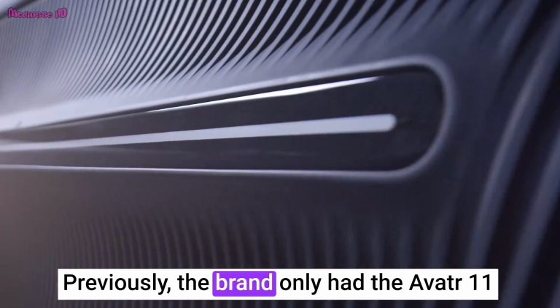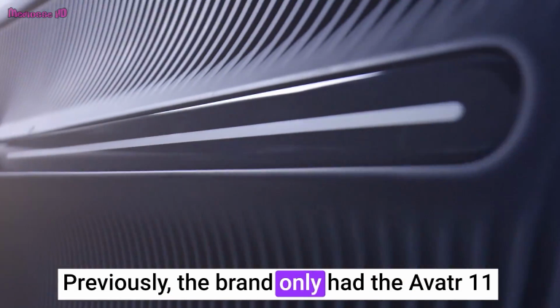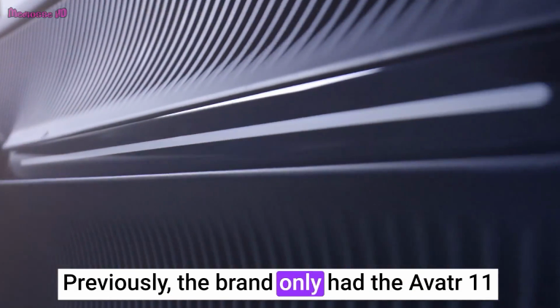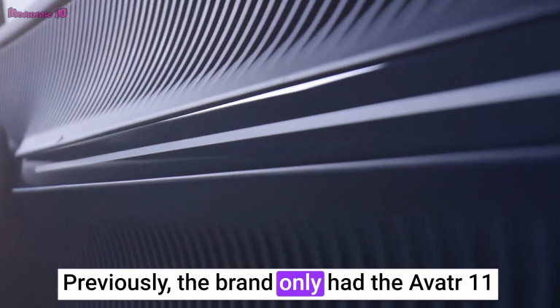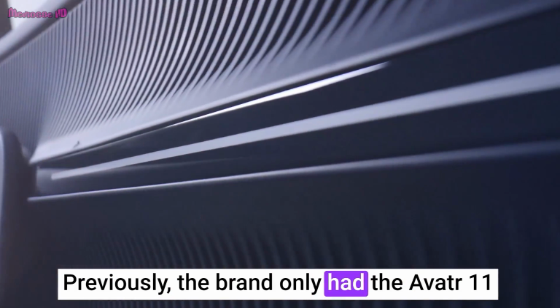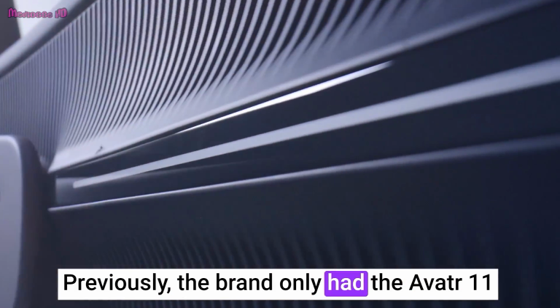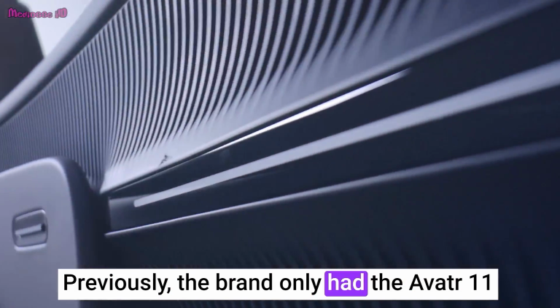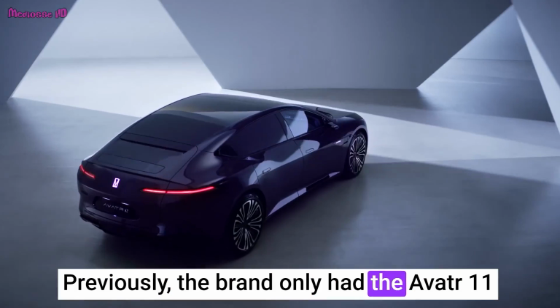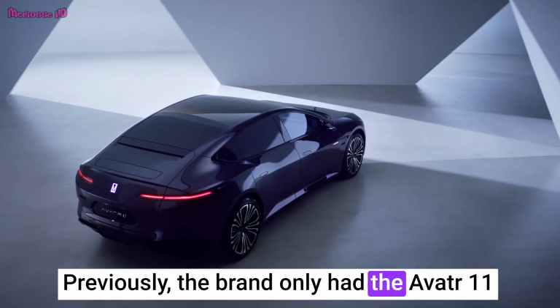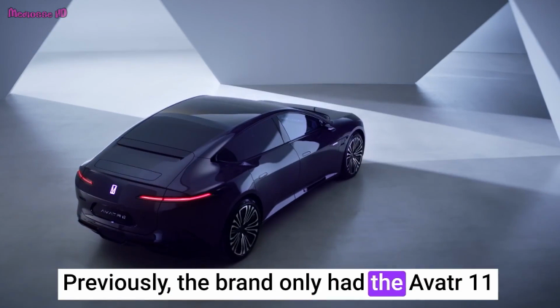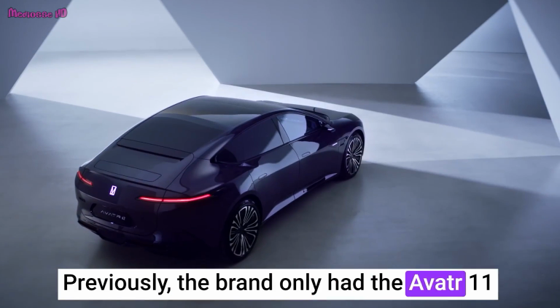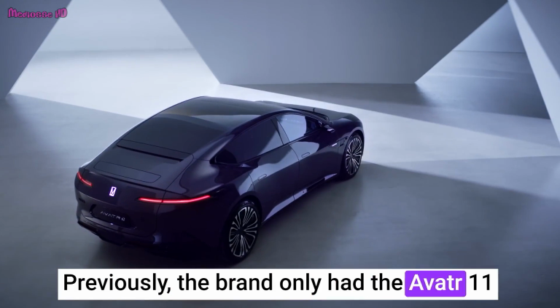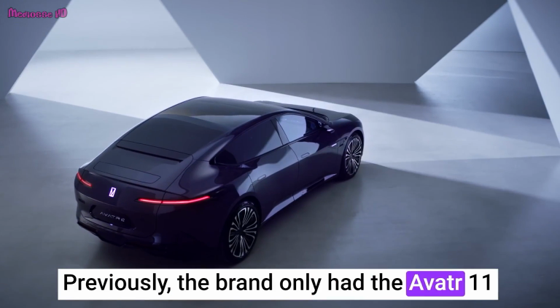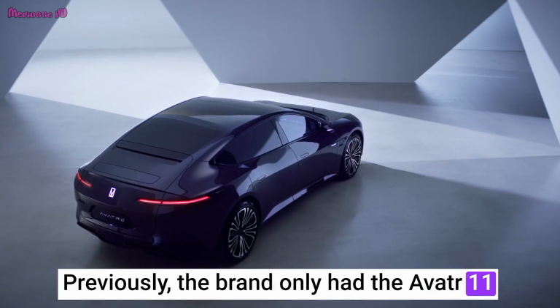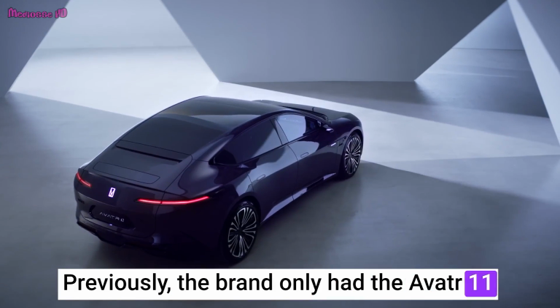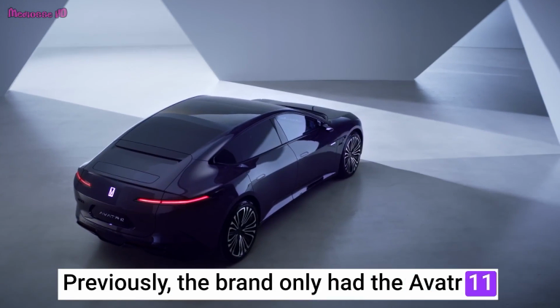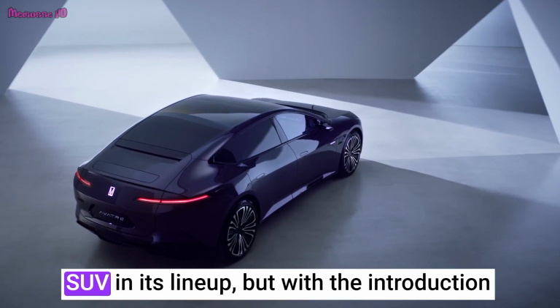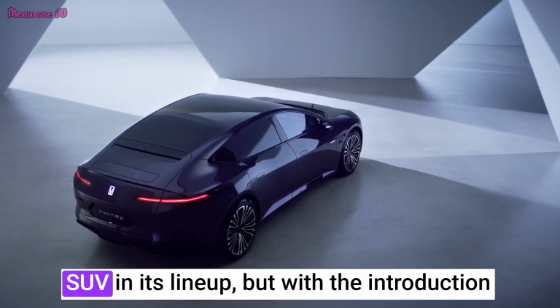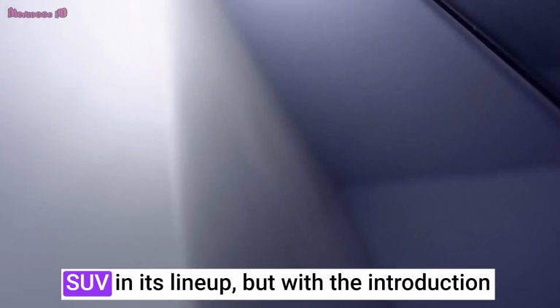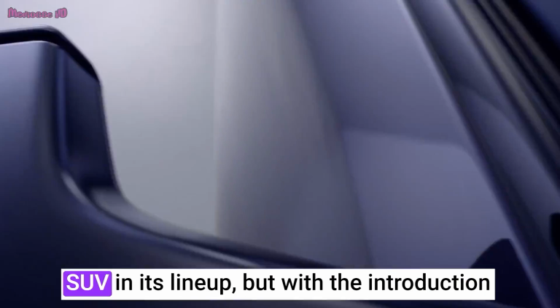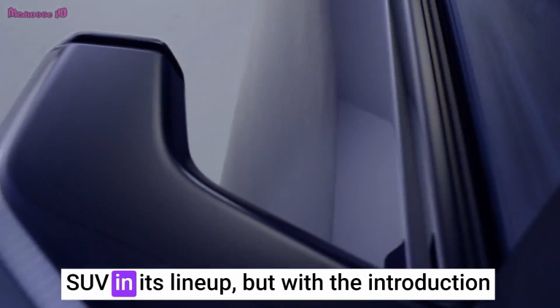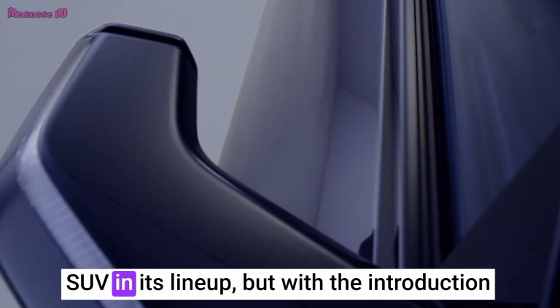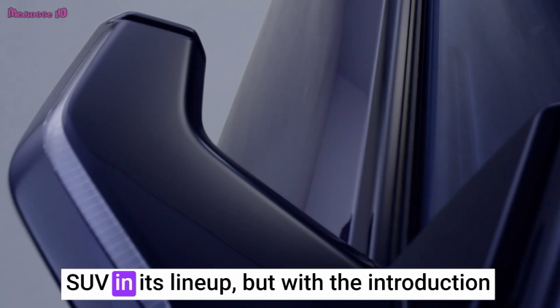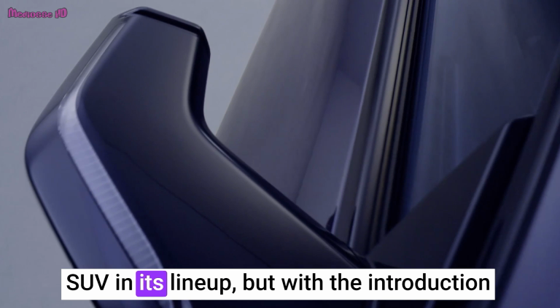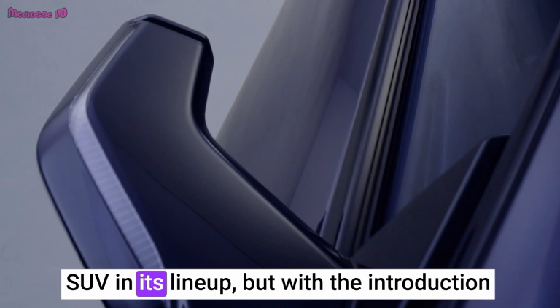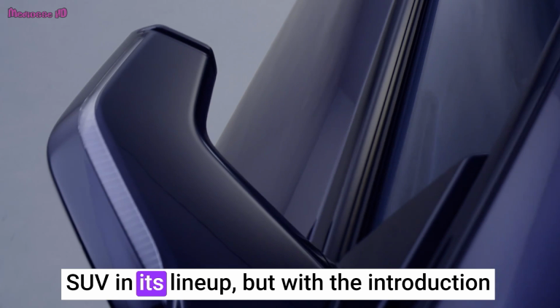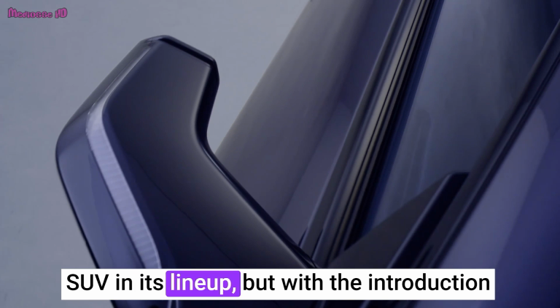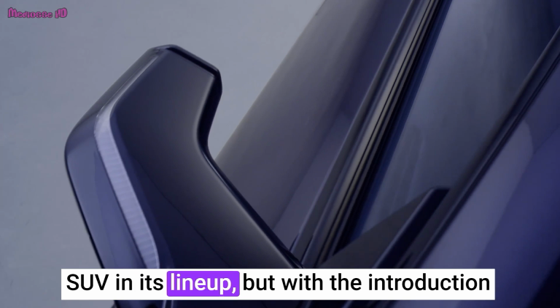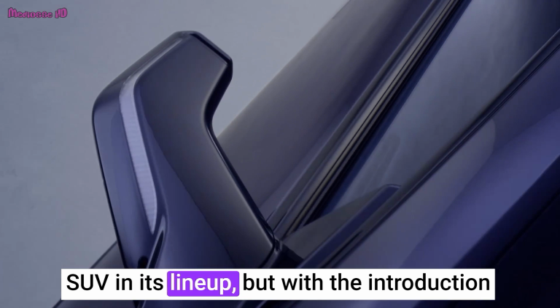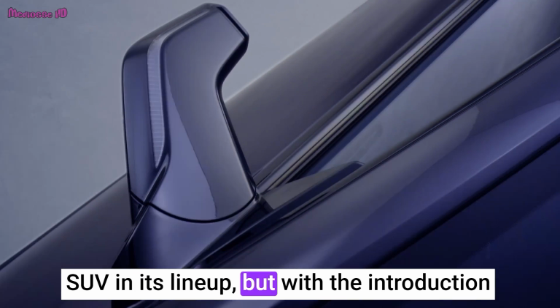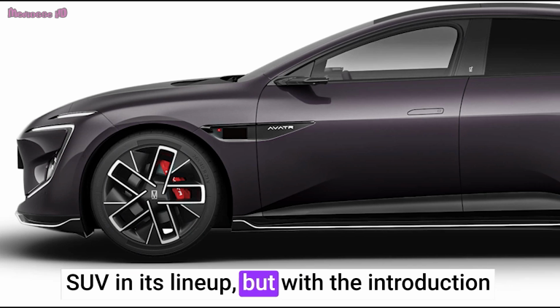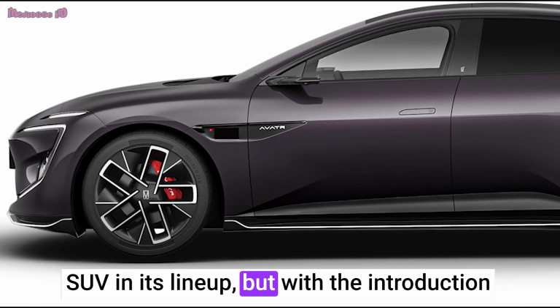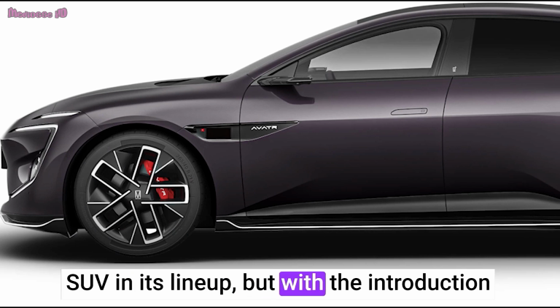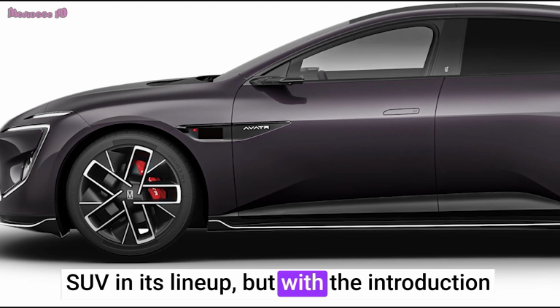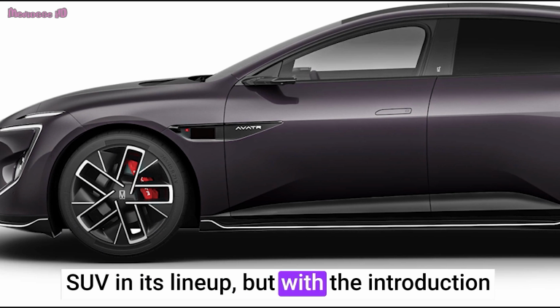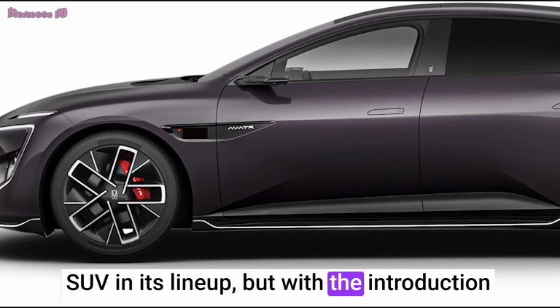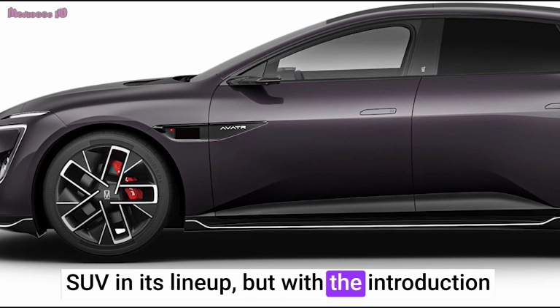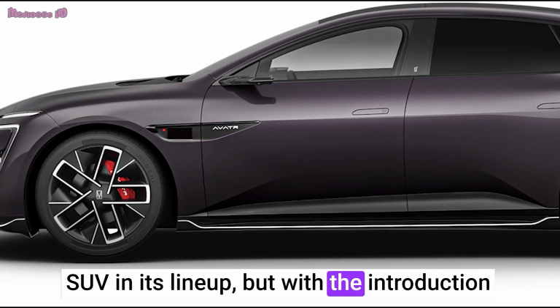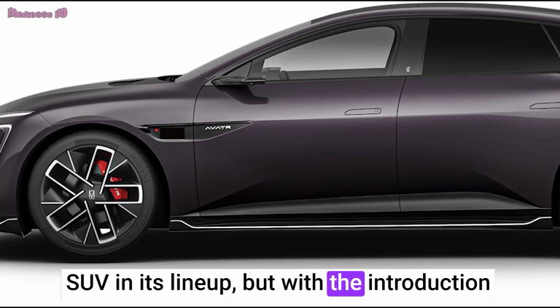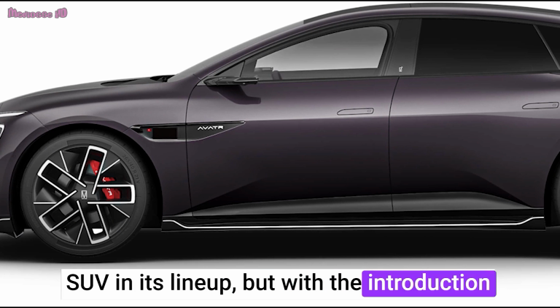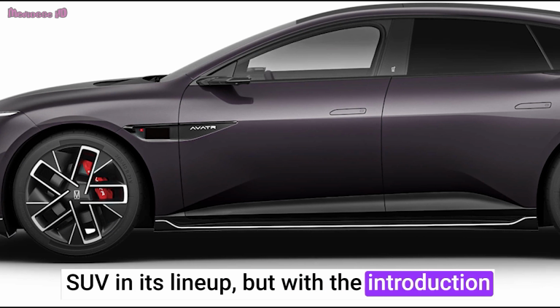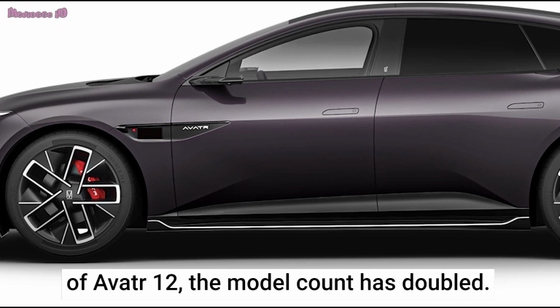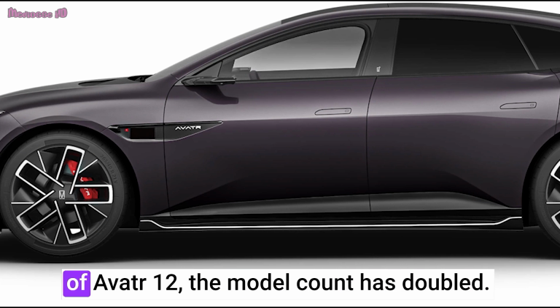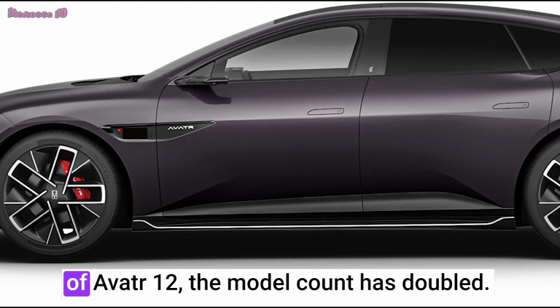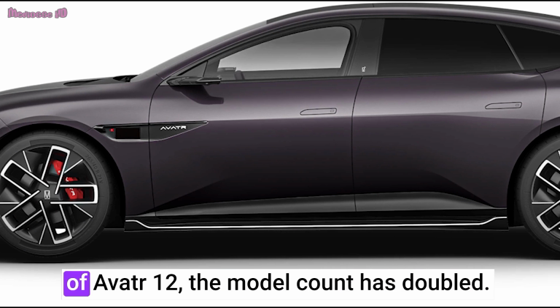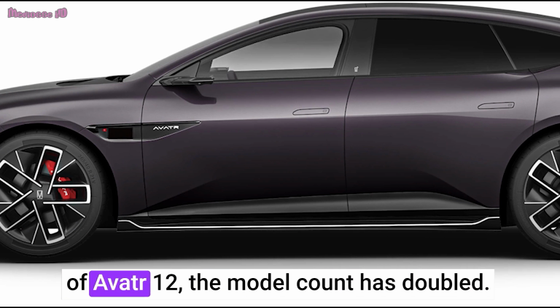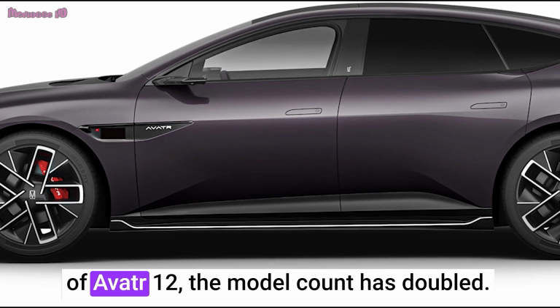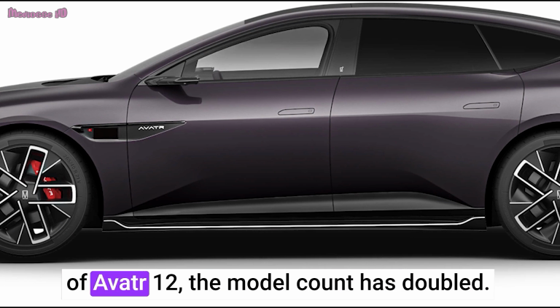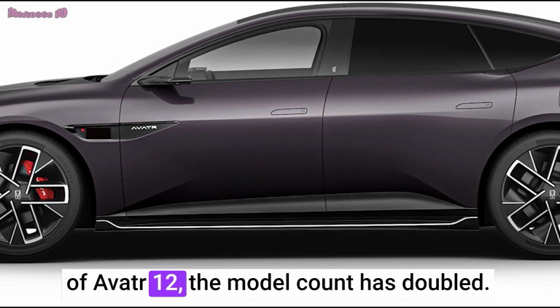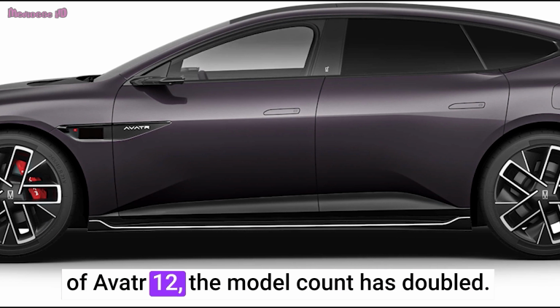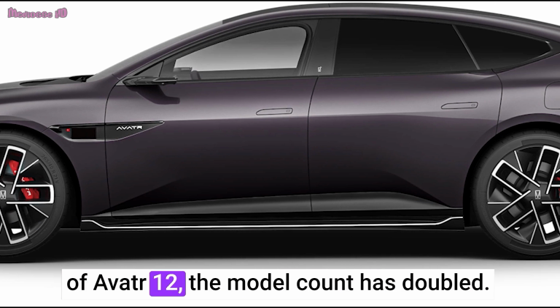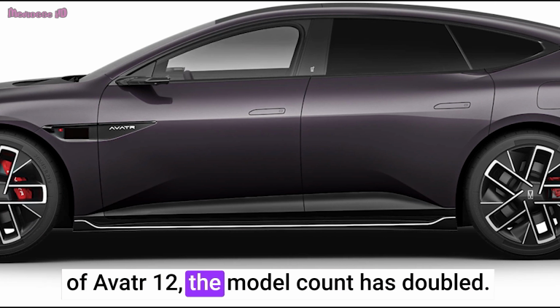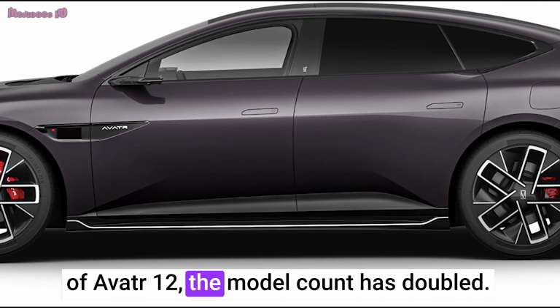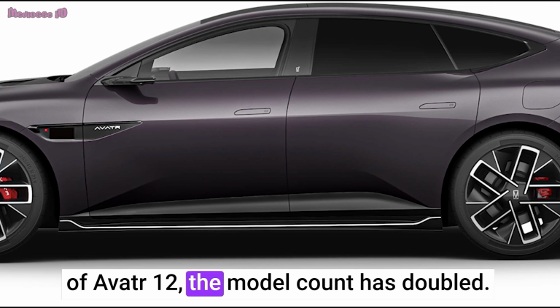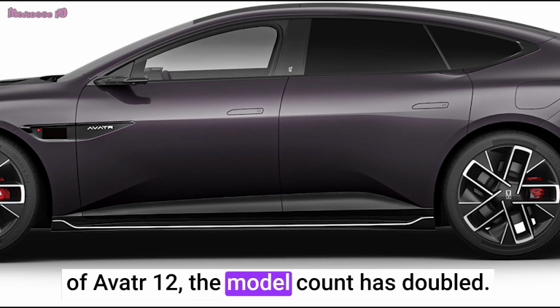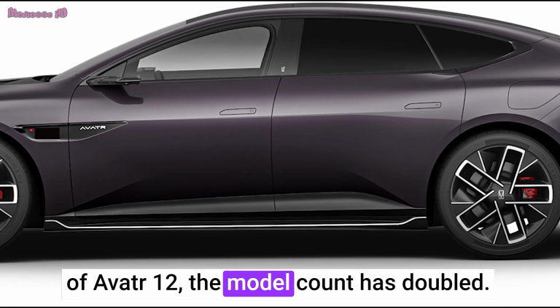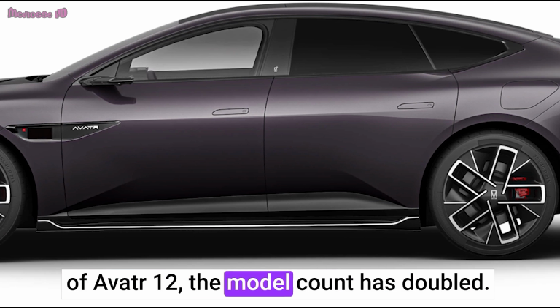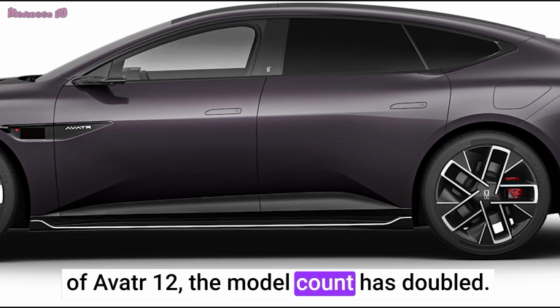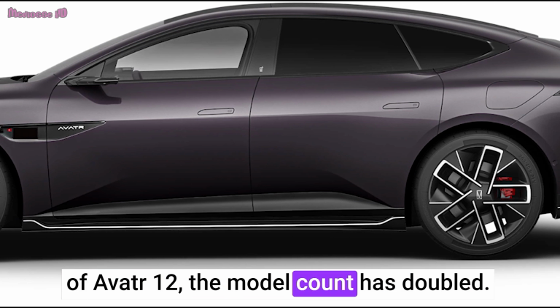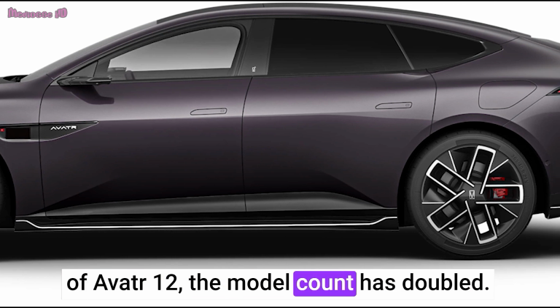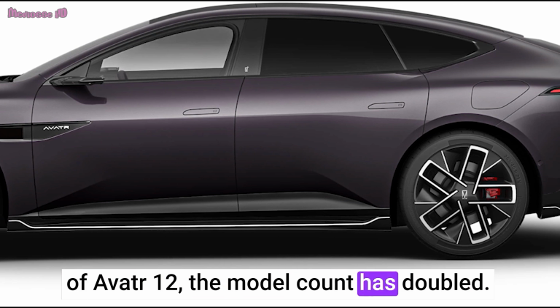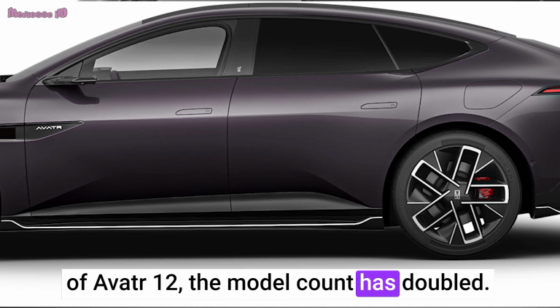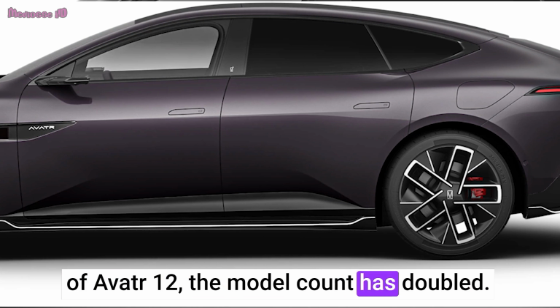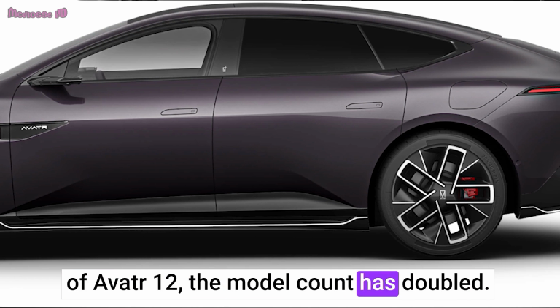Previously, the brand only had the Avator 11 SUV in its lineup, but with the introduction of Avator 12, the model count has doubled.